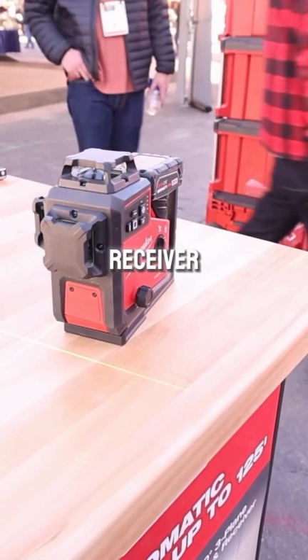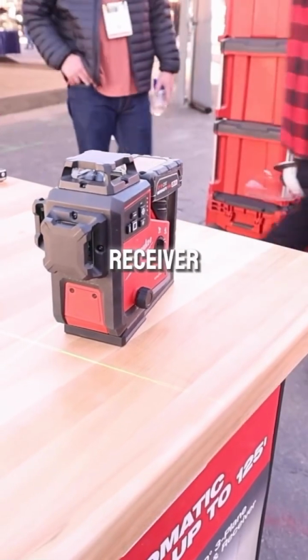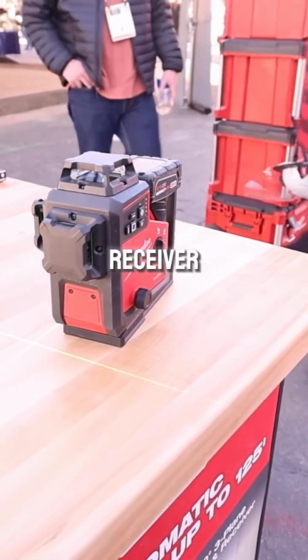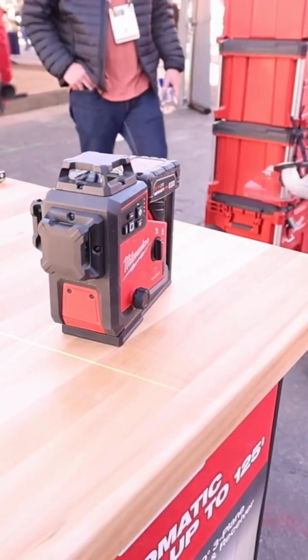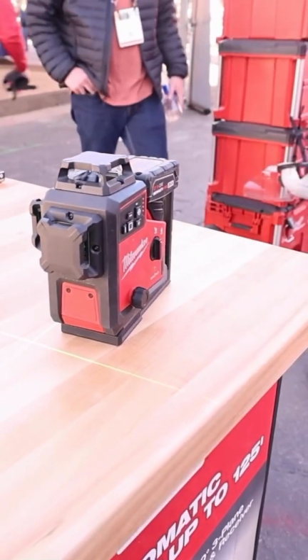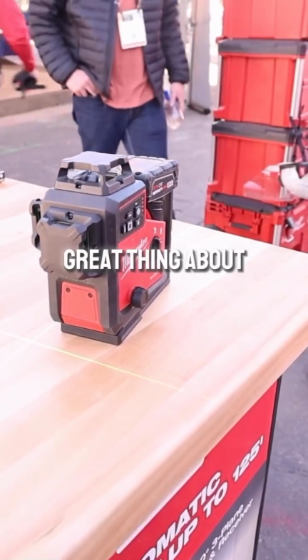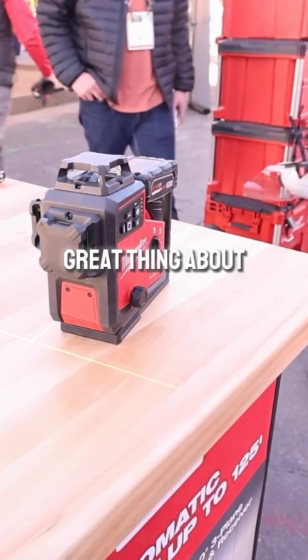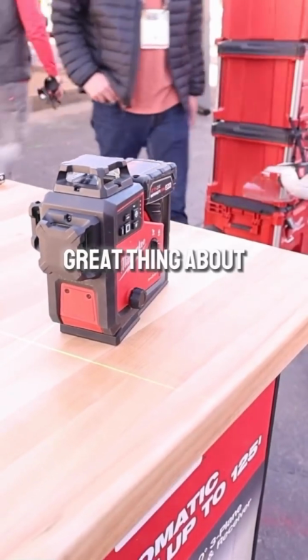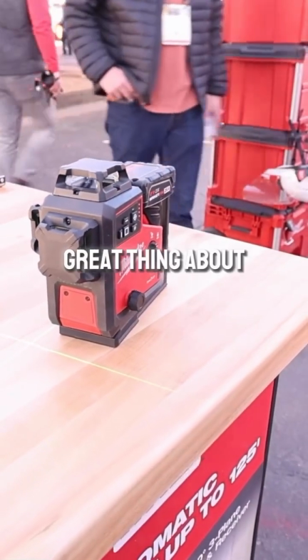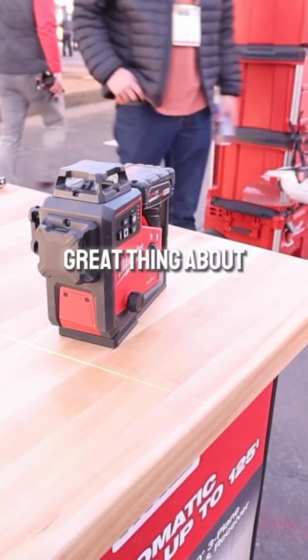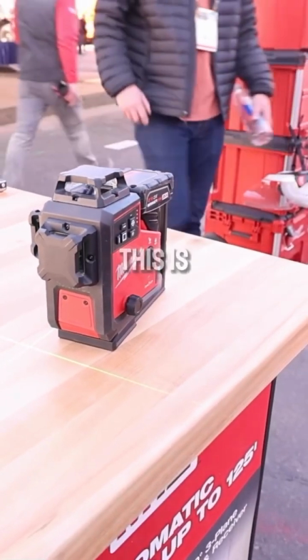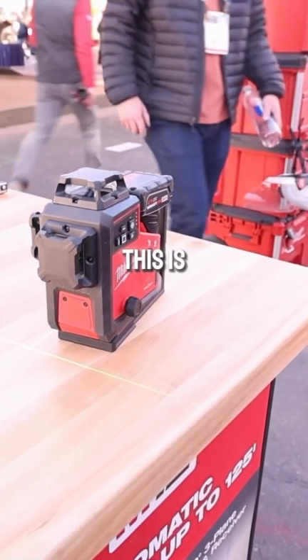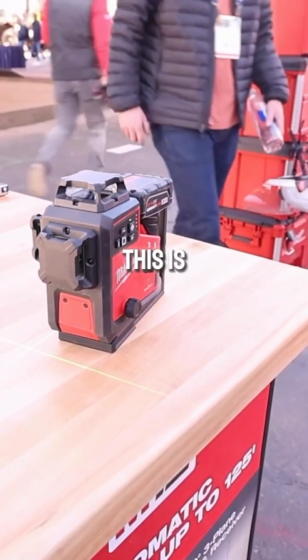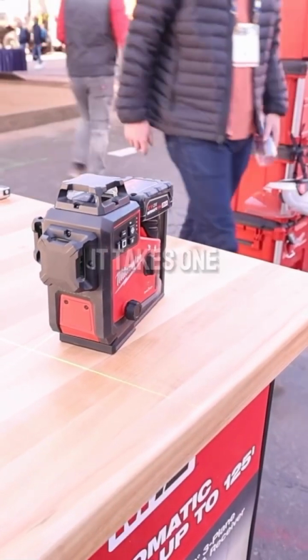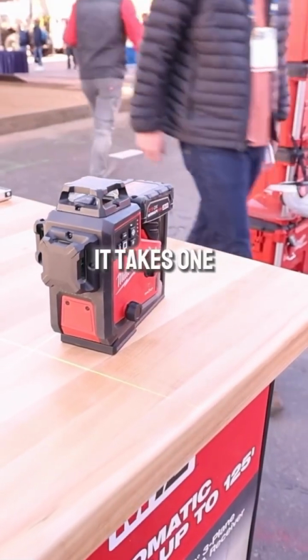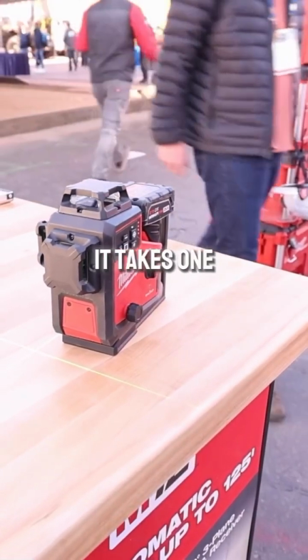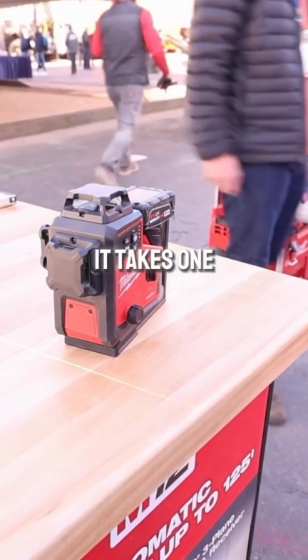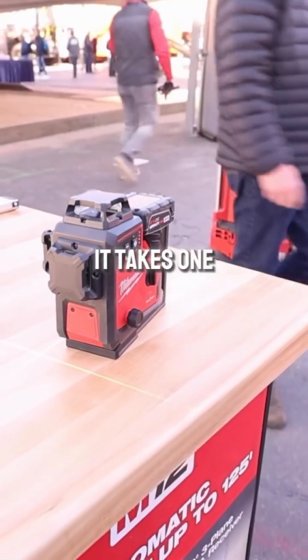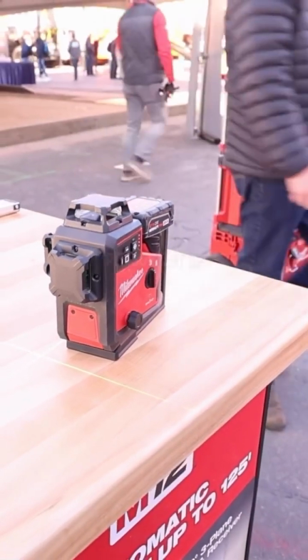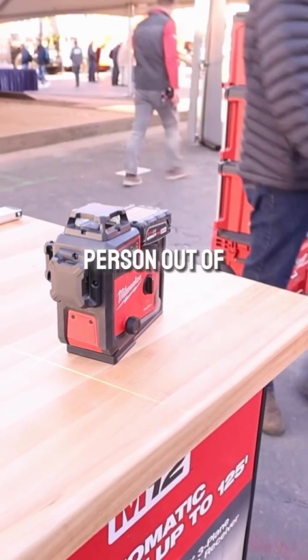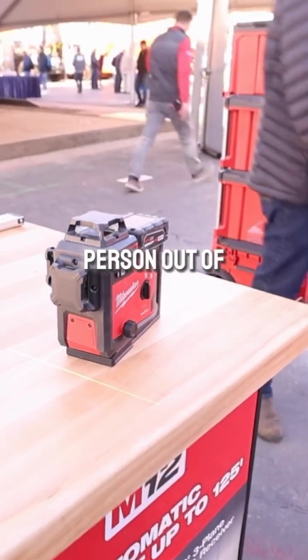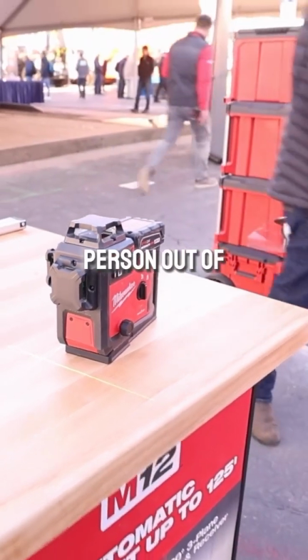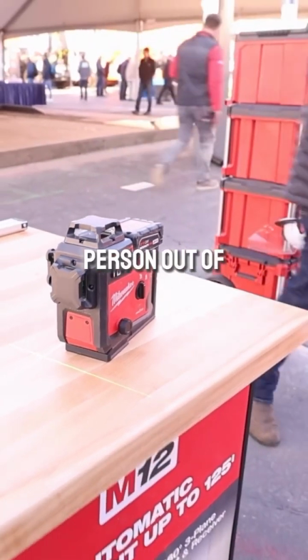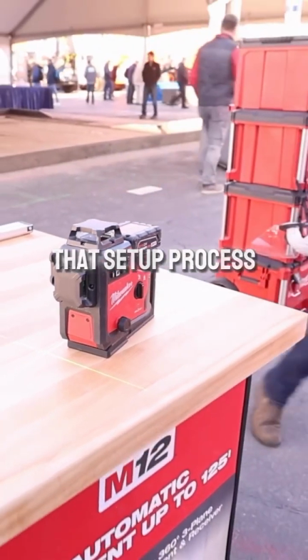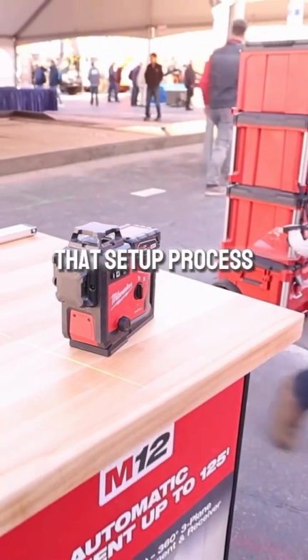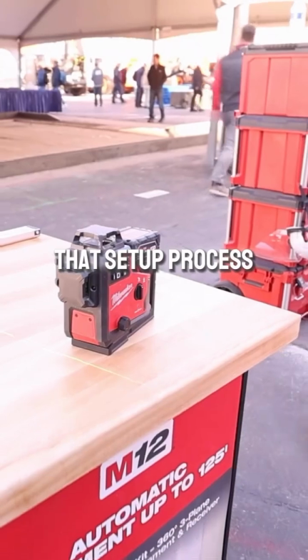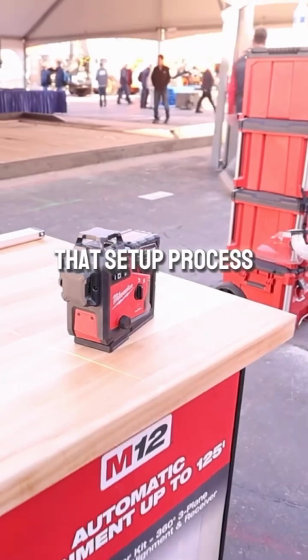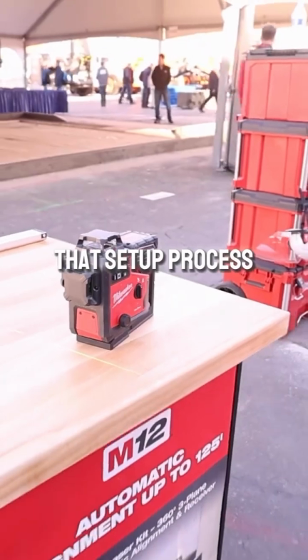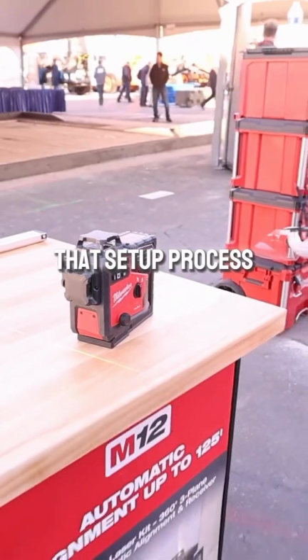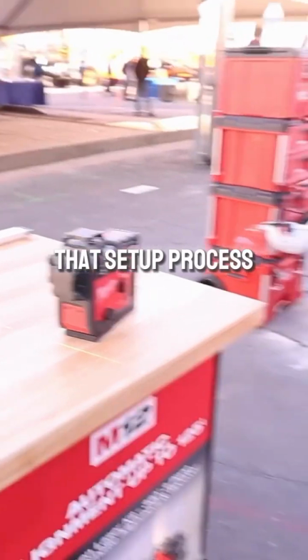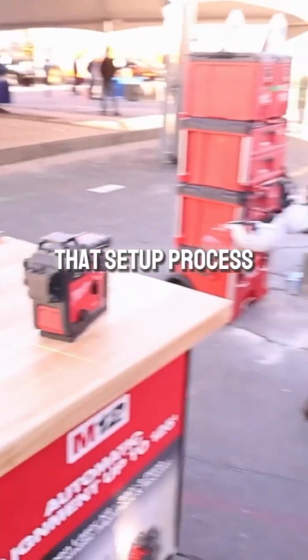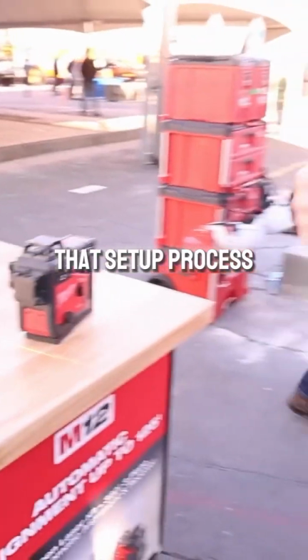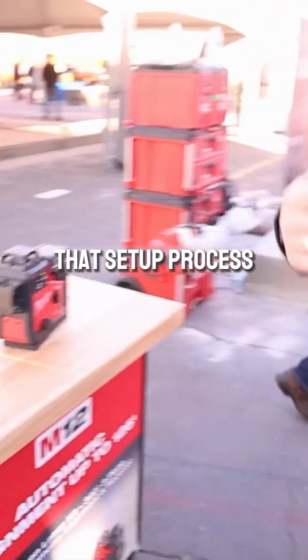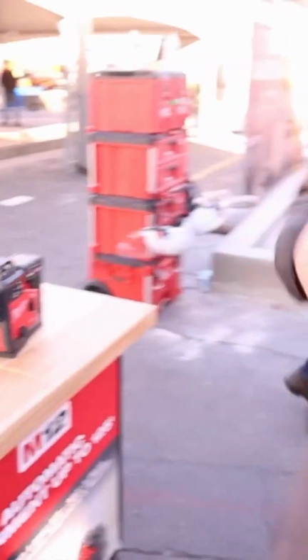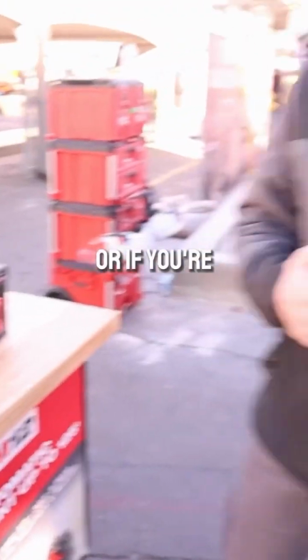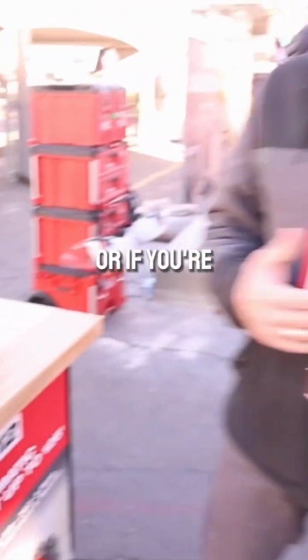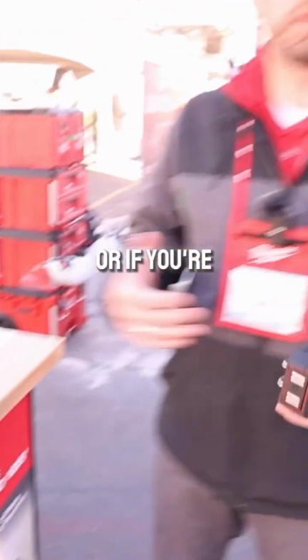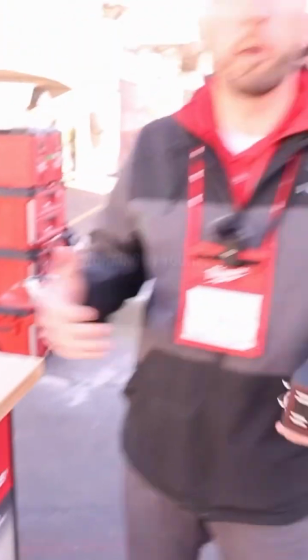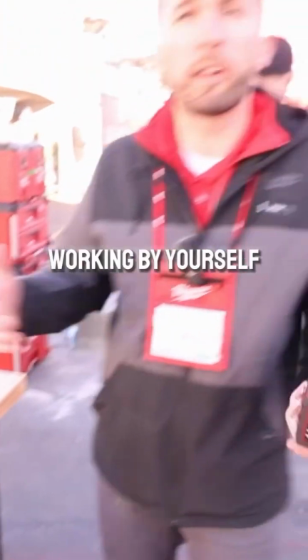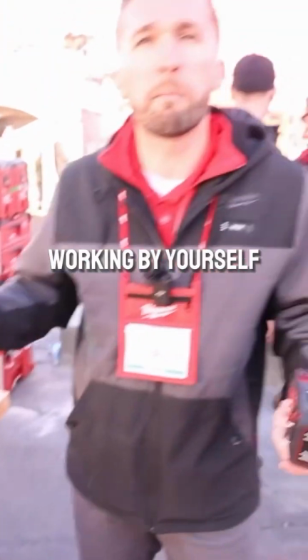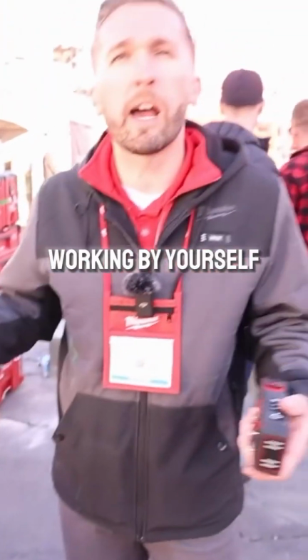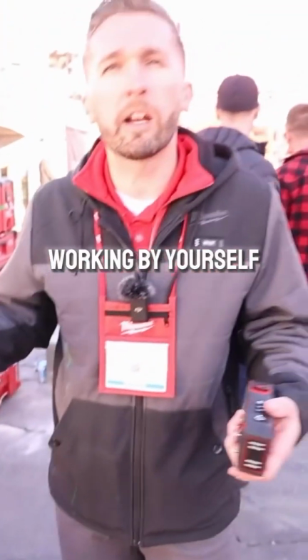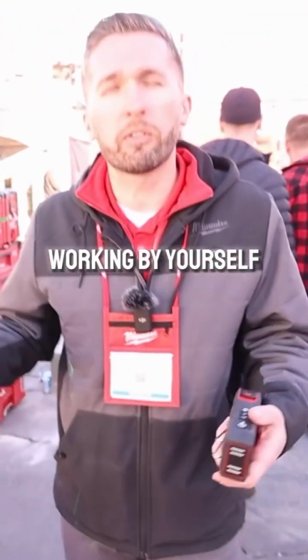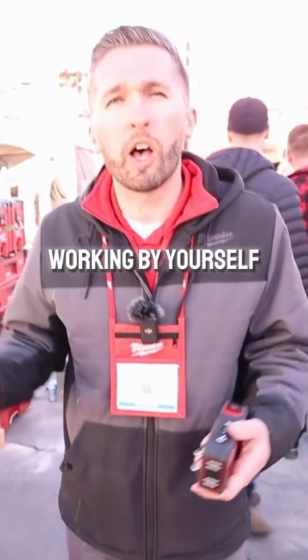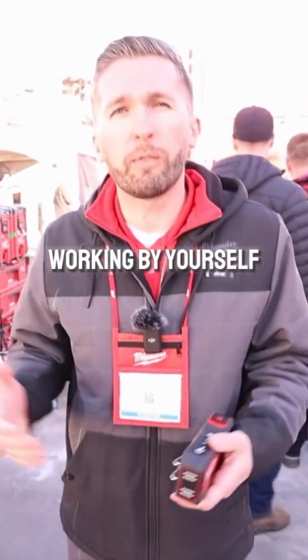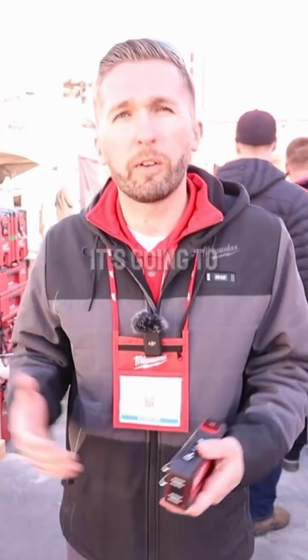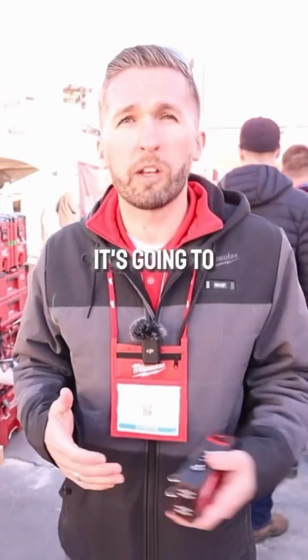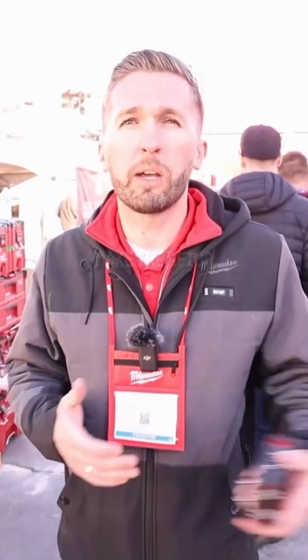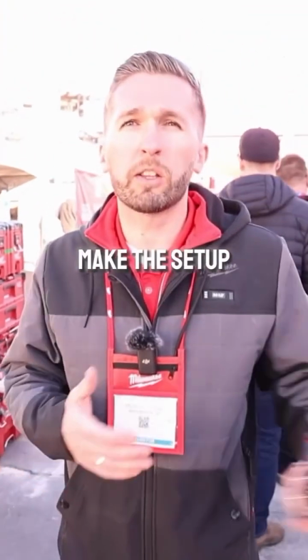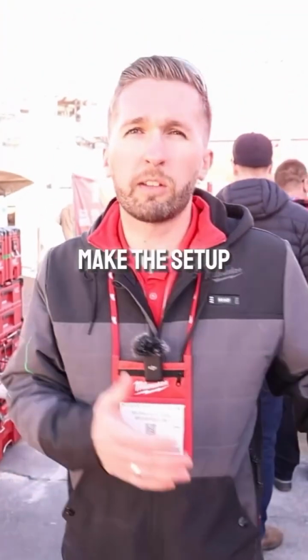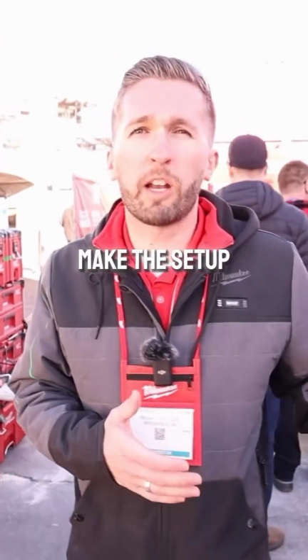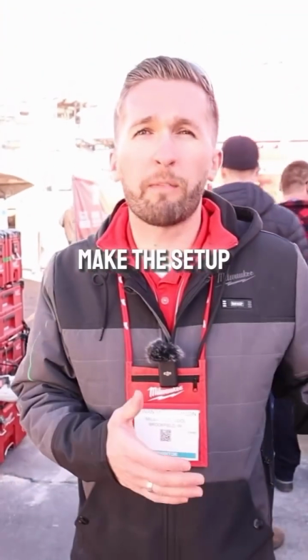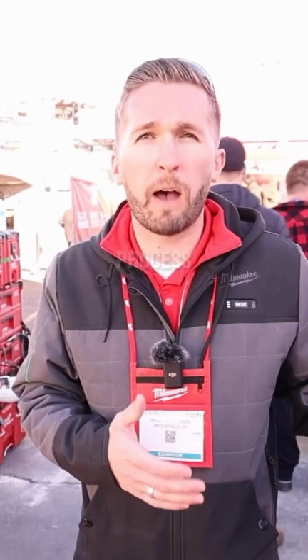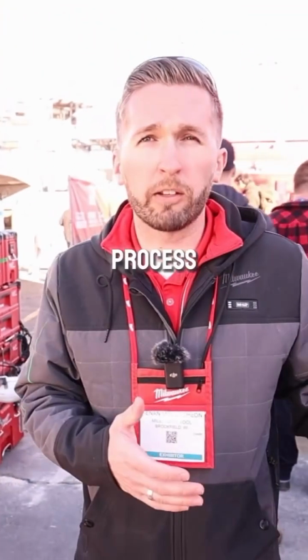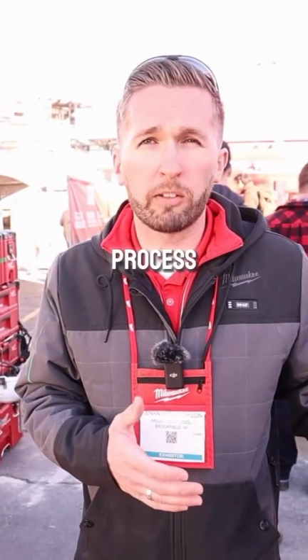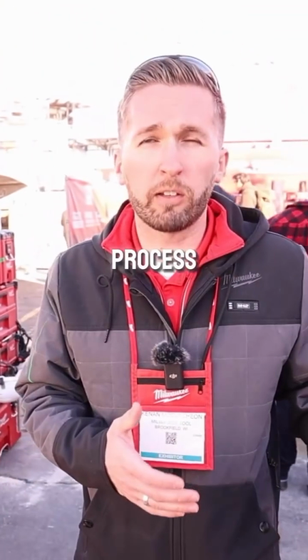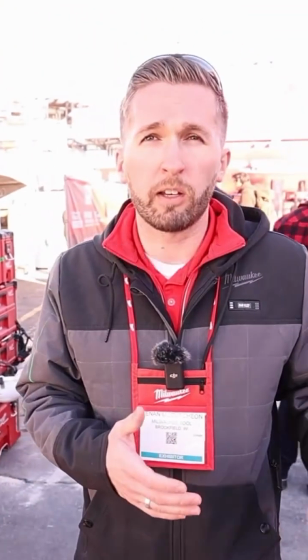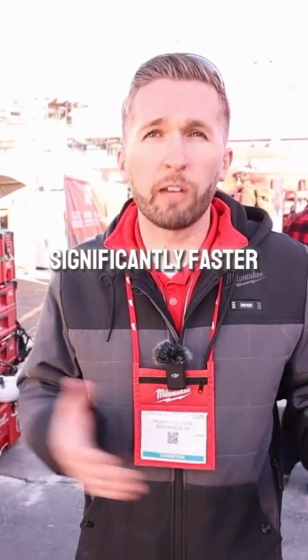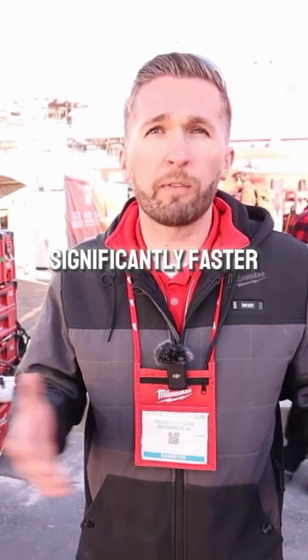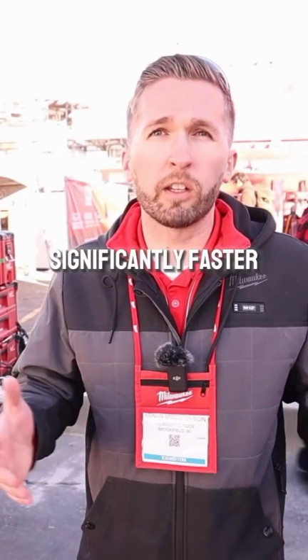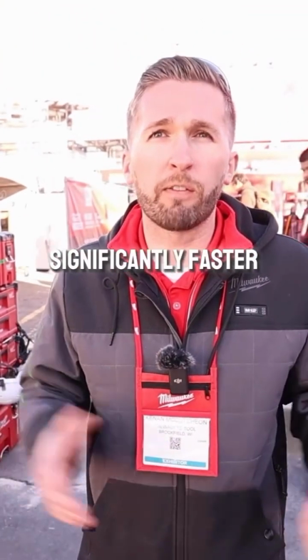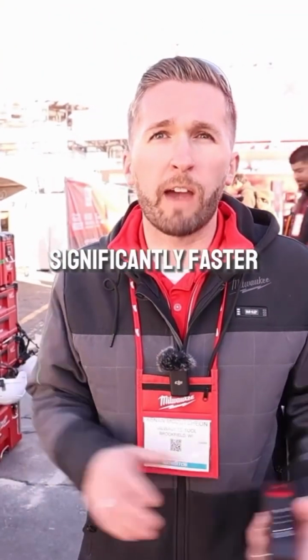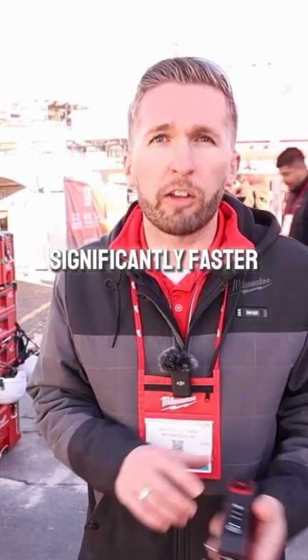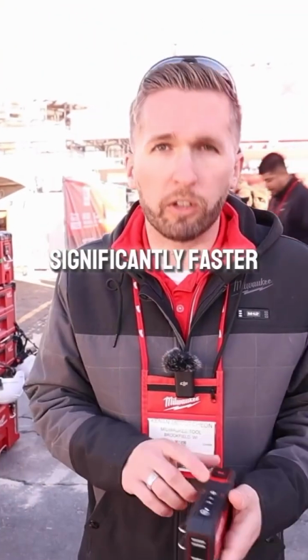The great thing about this is it takes one person out of that setup process, or if you're working by yourself, it's going to make the setup process significantly faster.